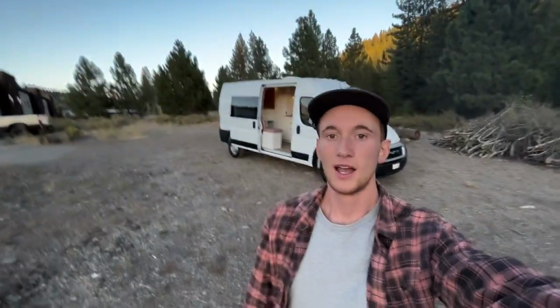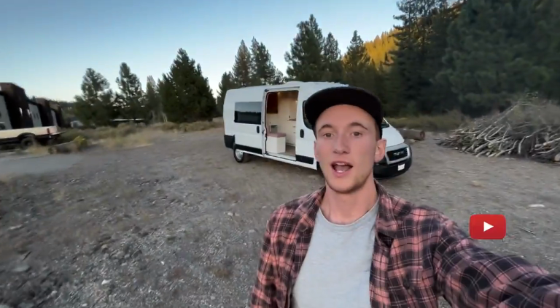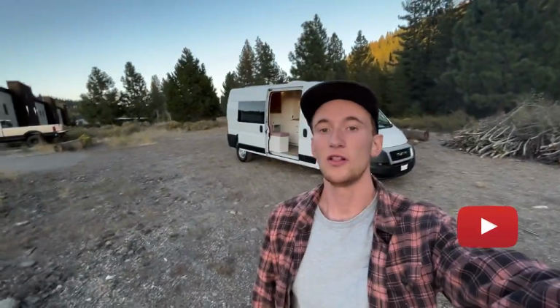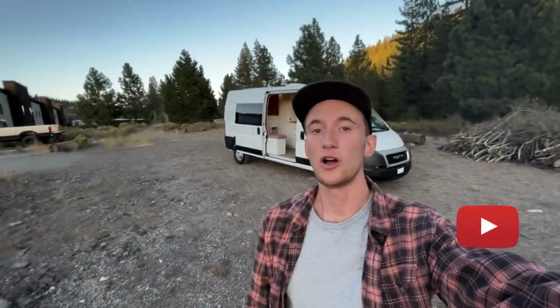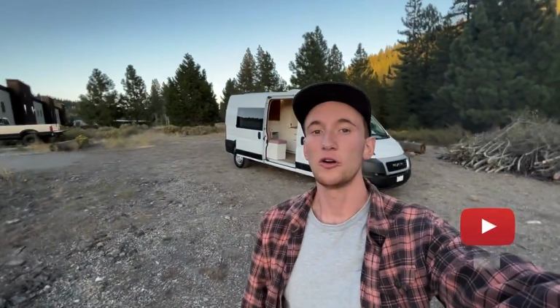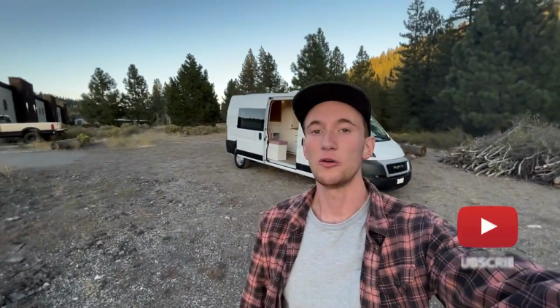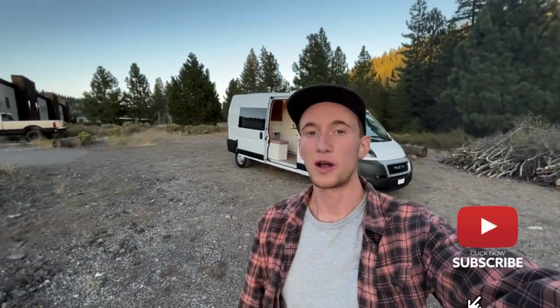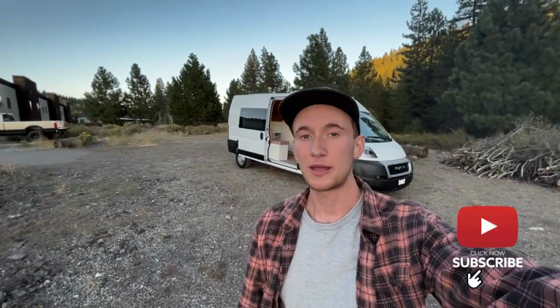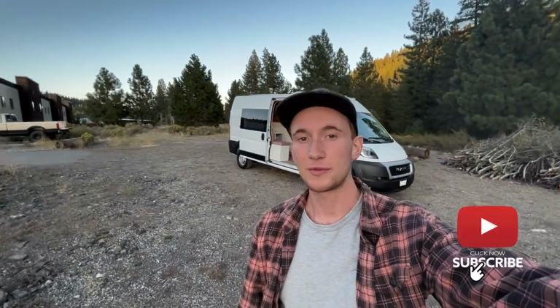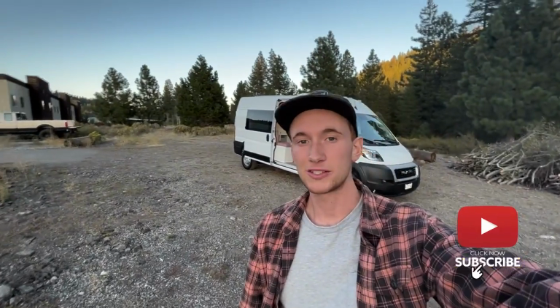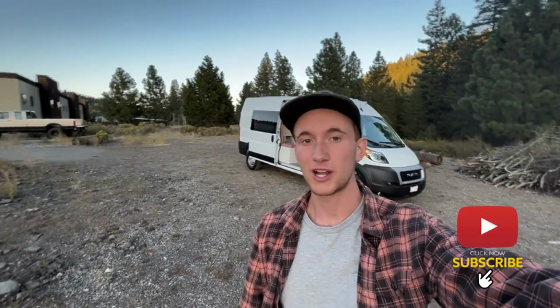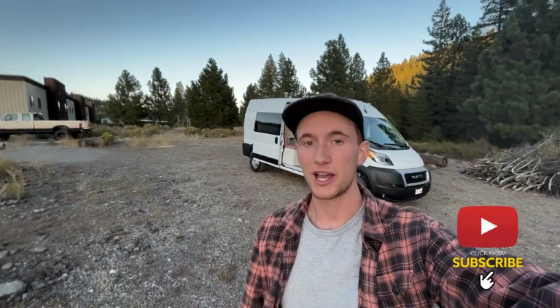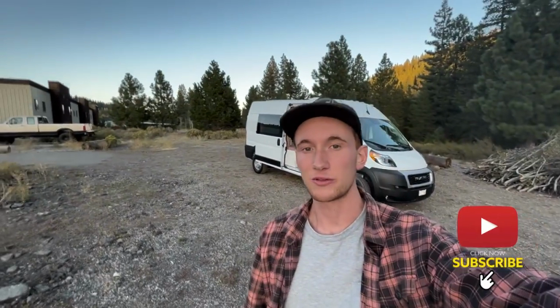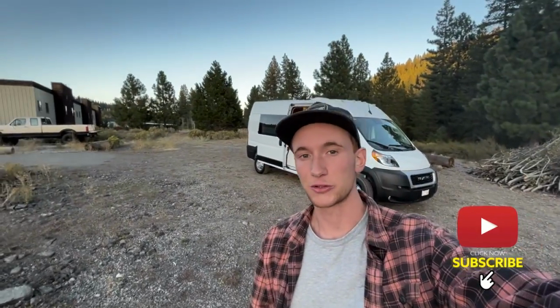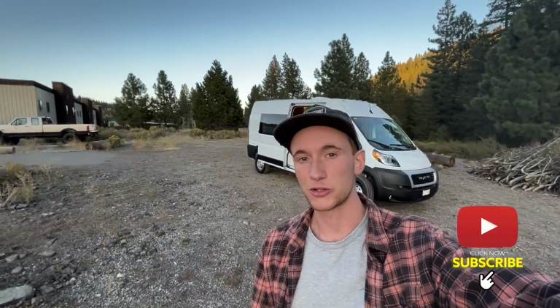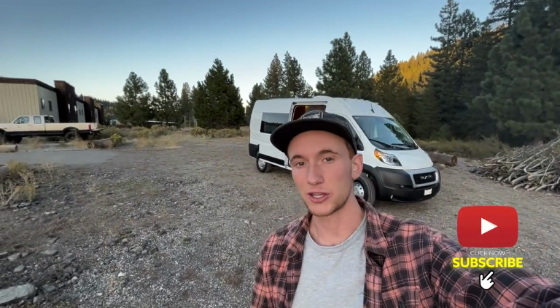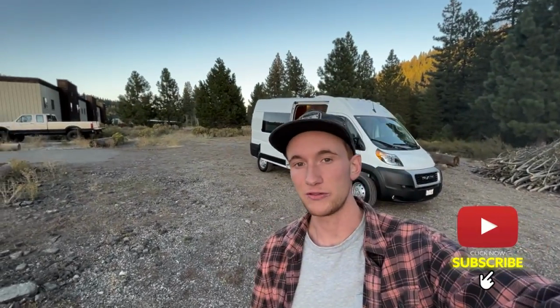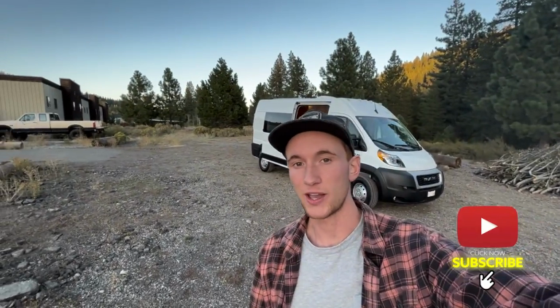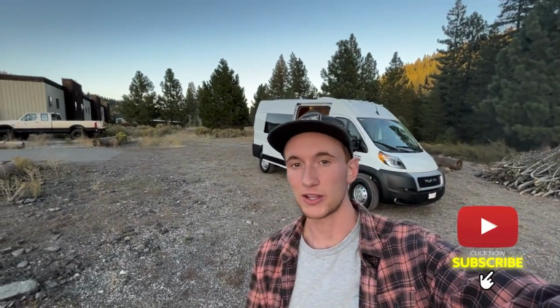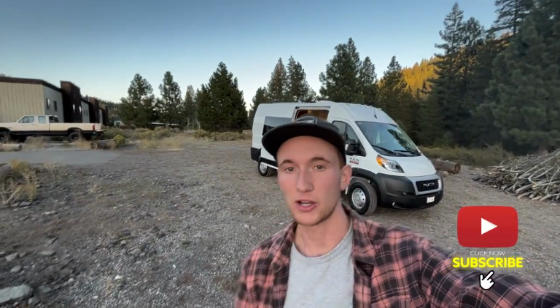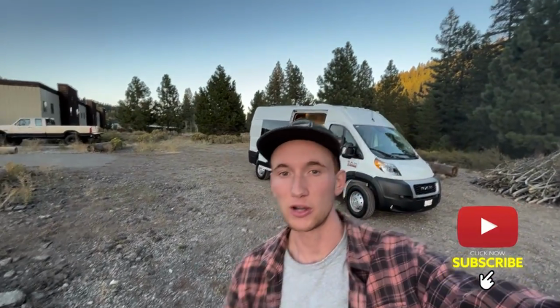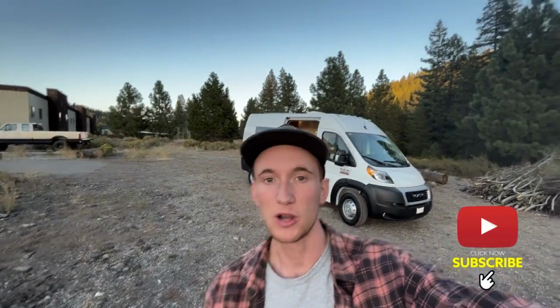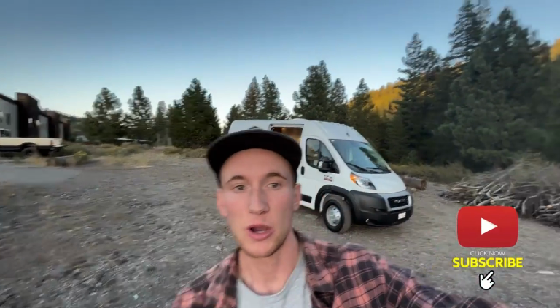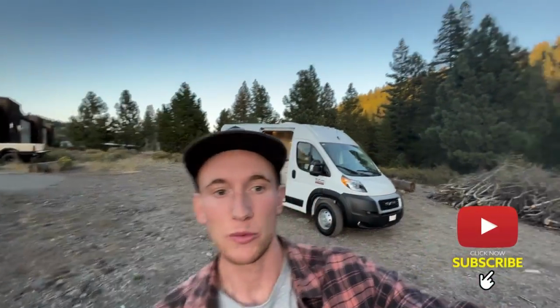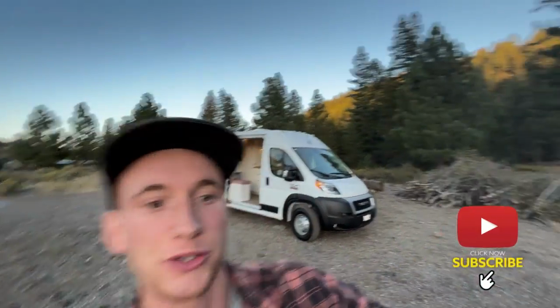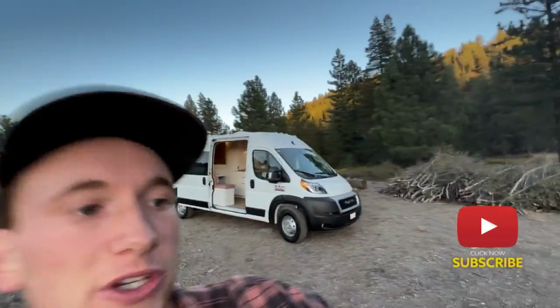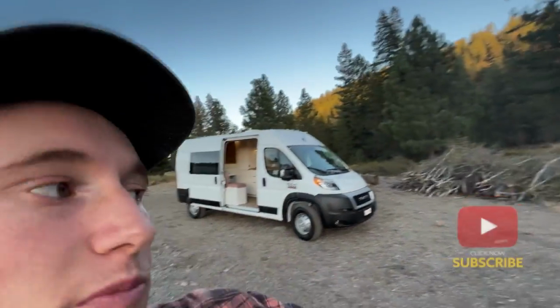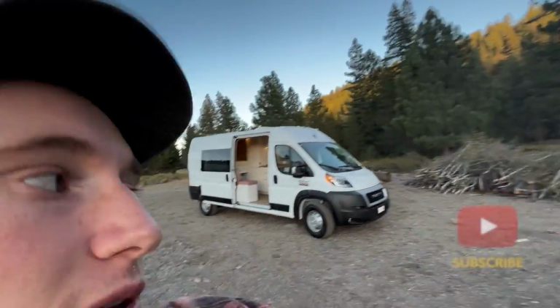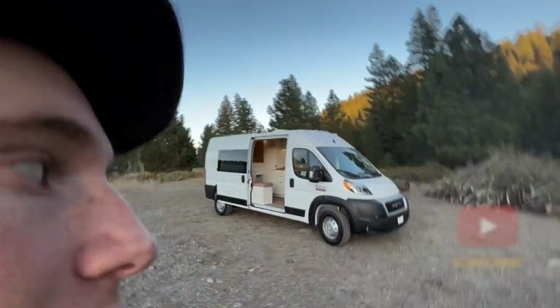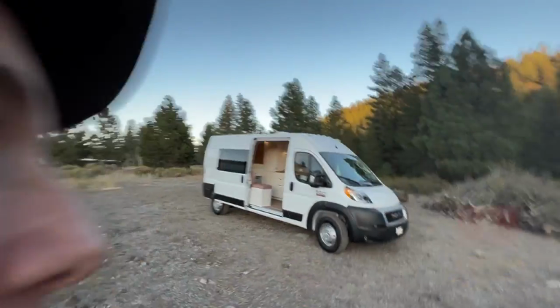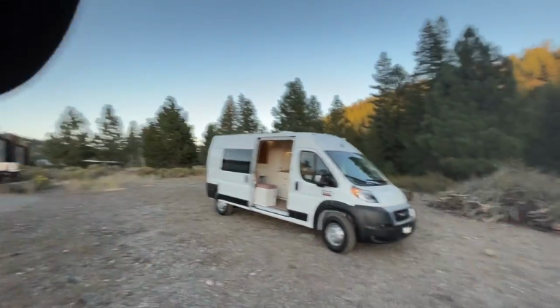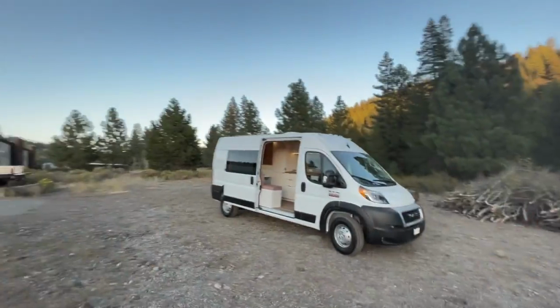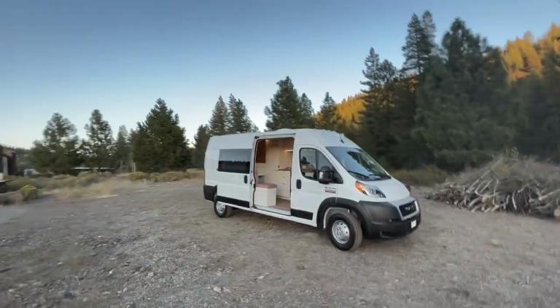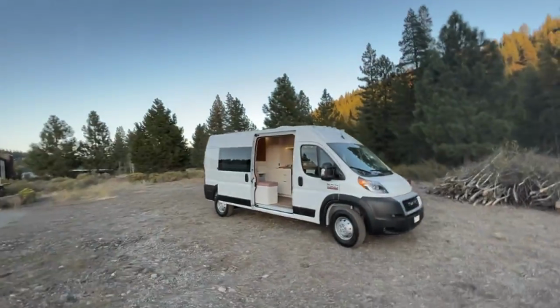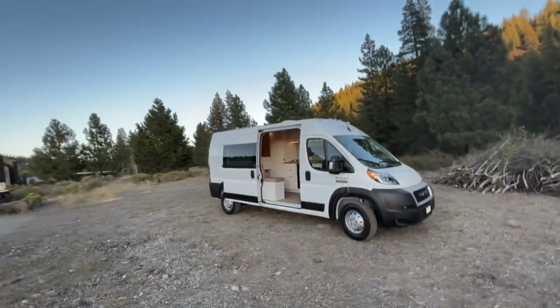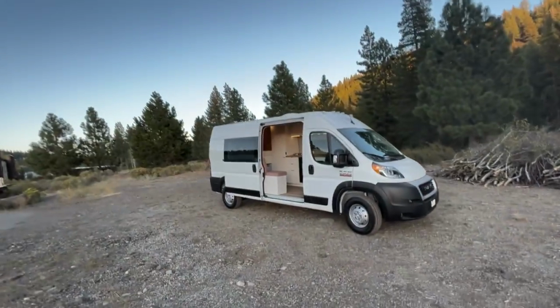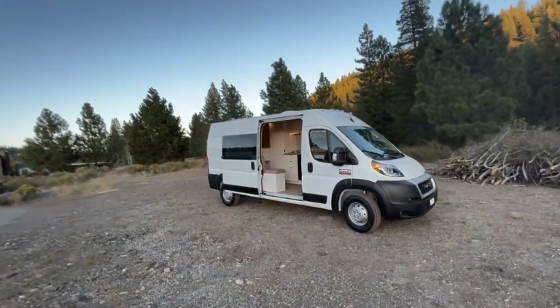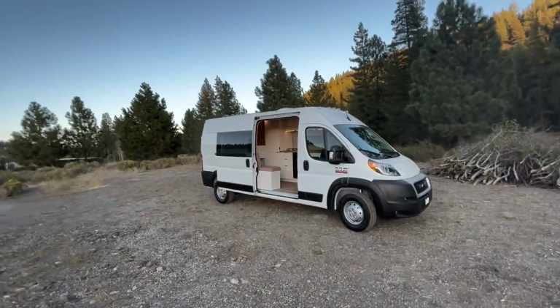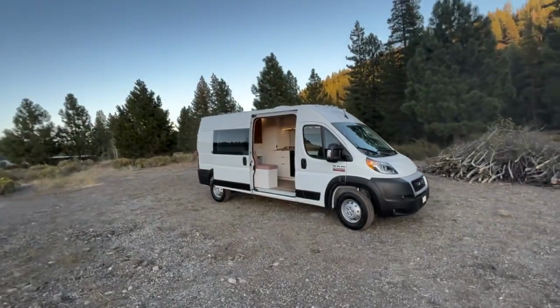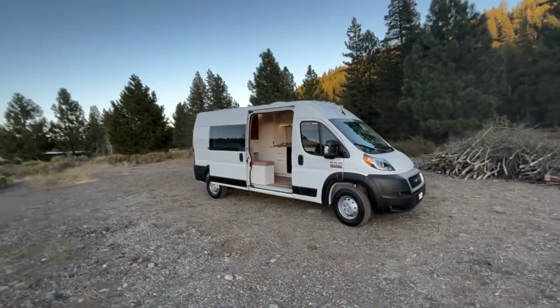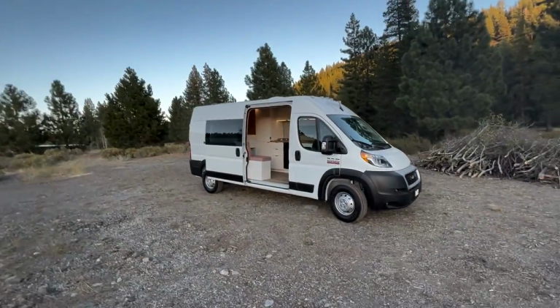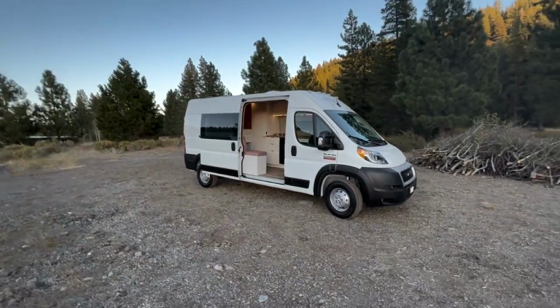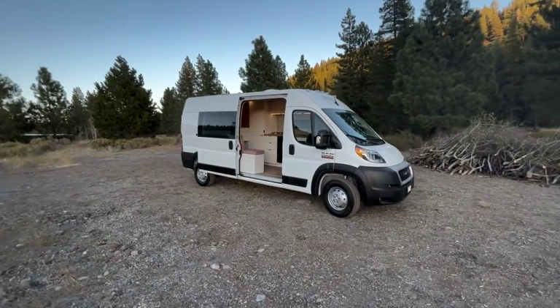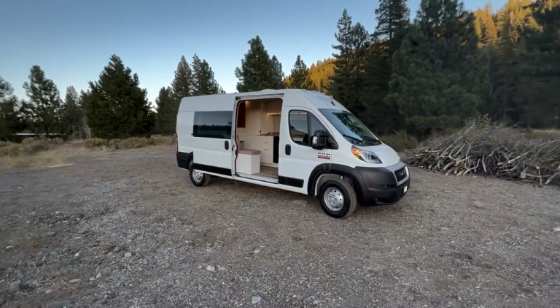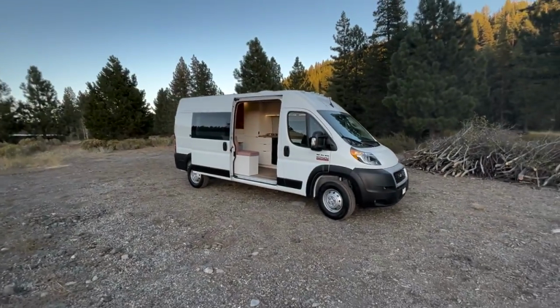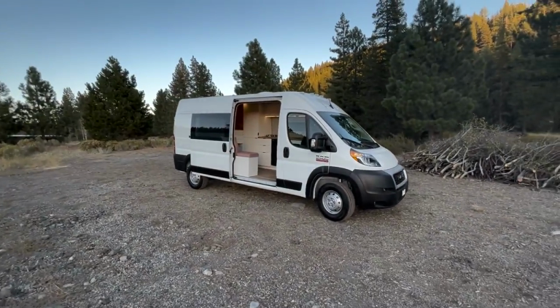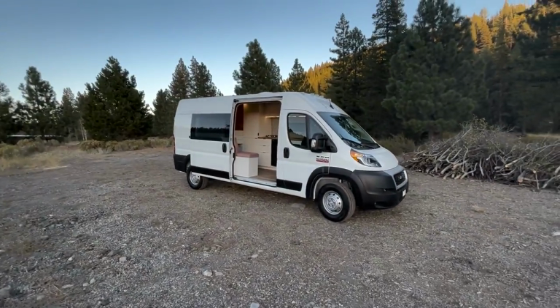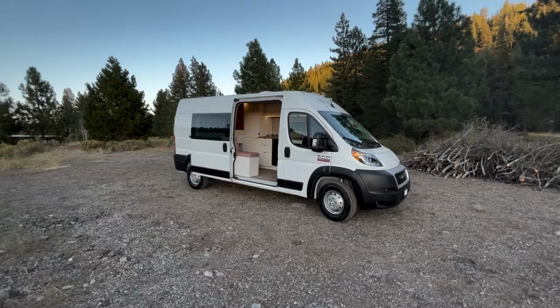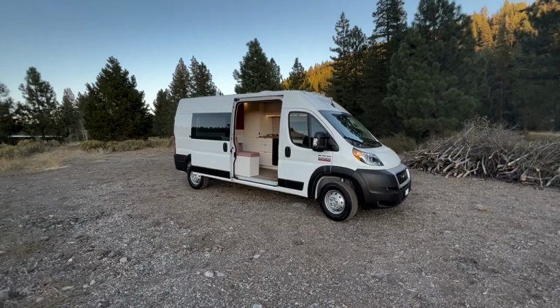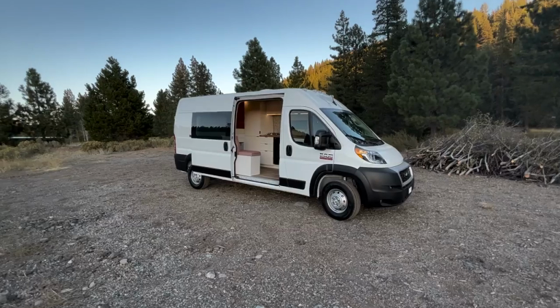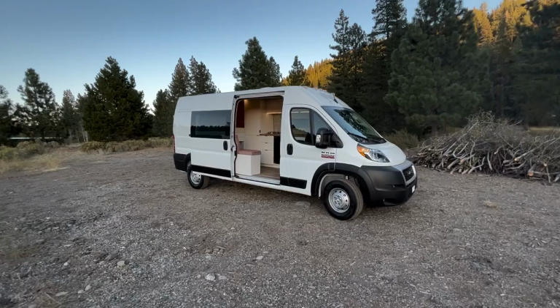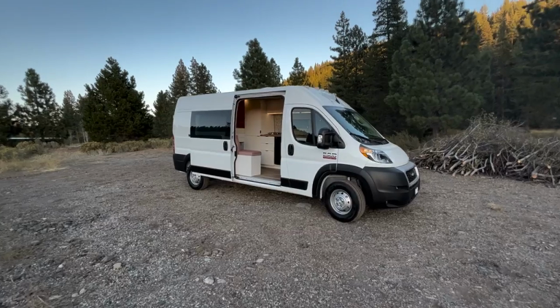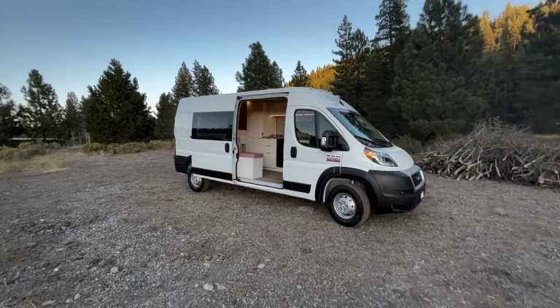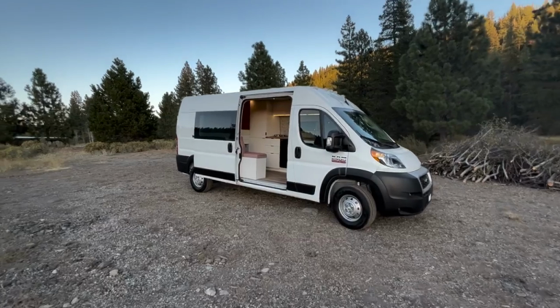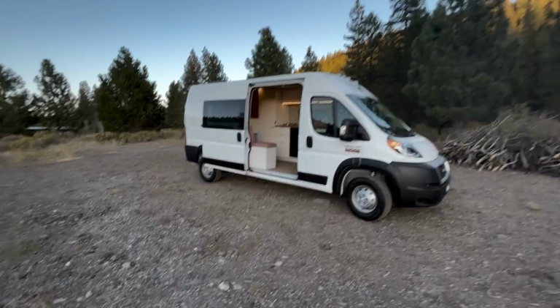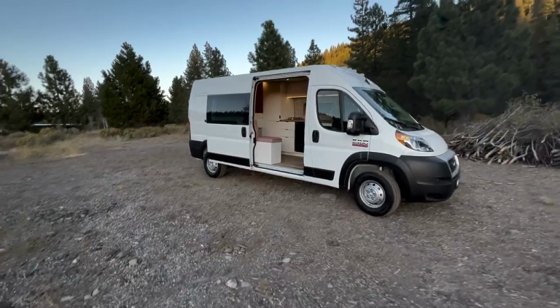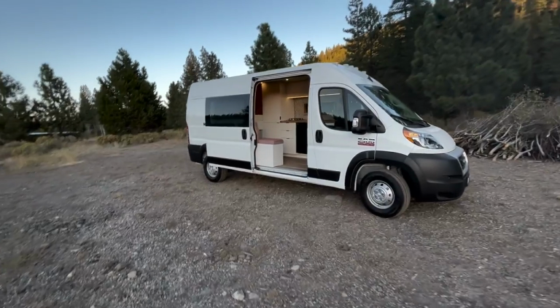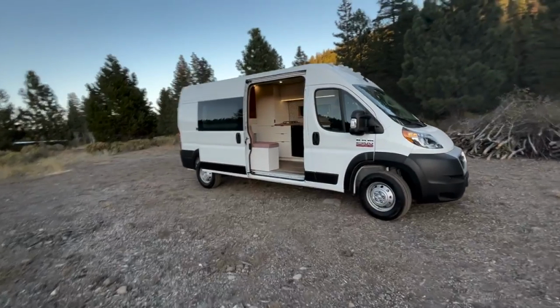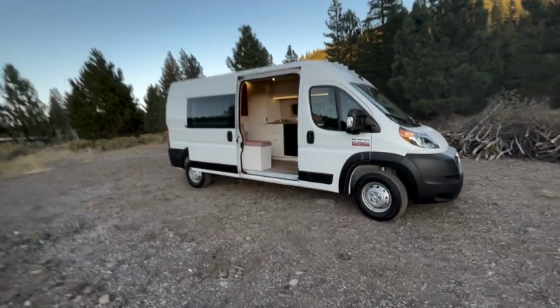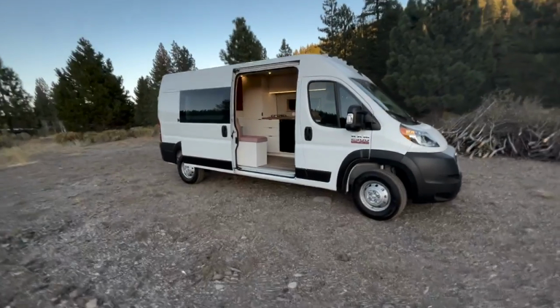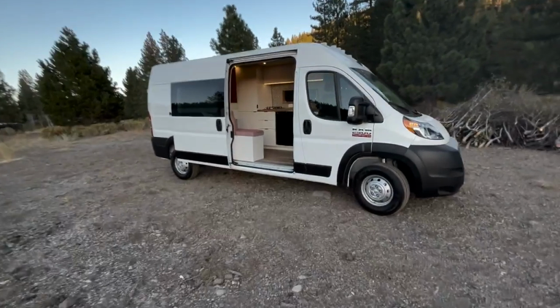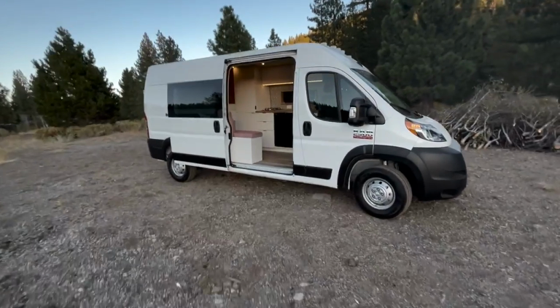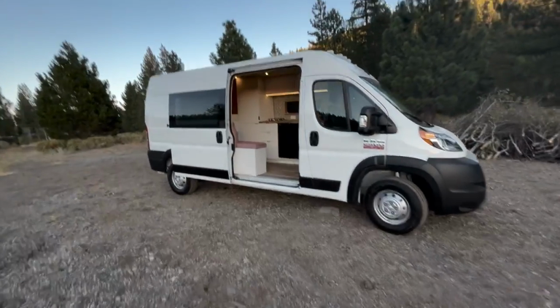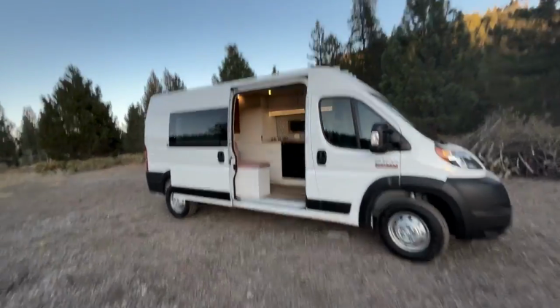Hello, my name is Tyler with Truckee Van Co. We just completed three brand new 2022 ProMasters and I want to take you on a tour of one of them.